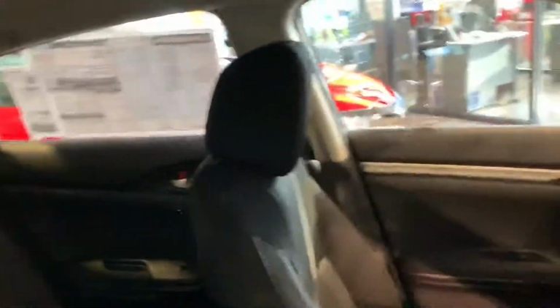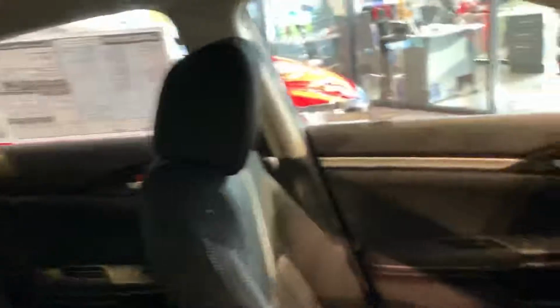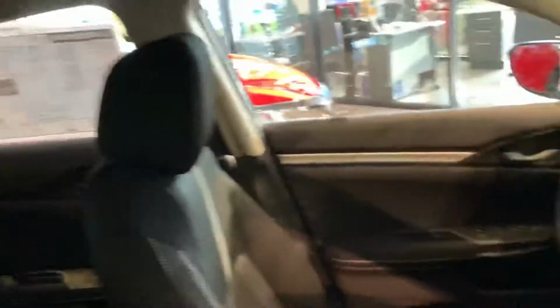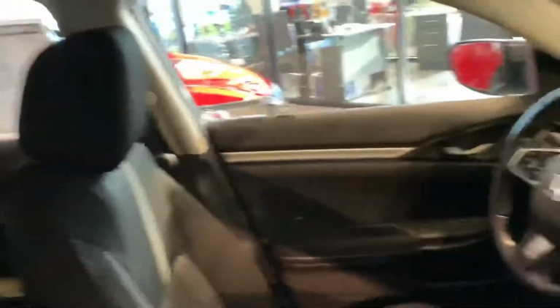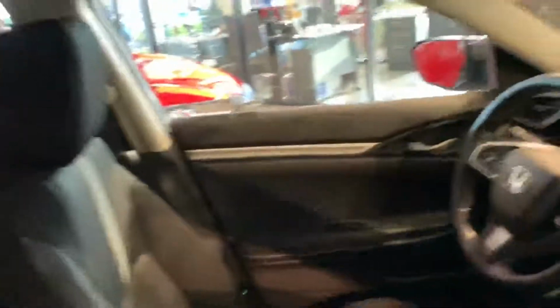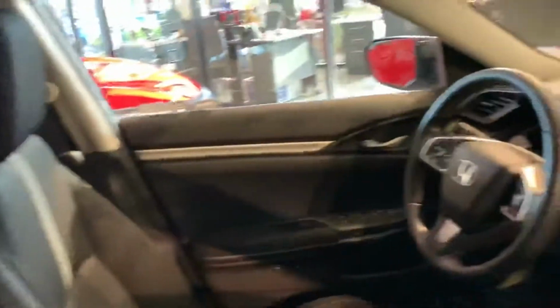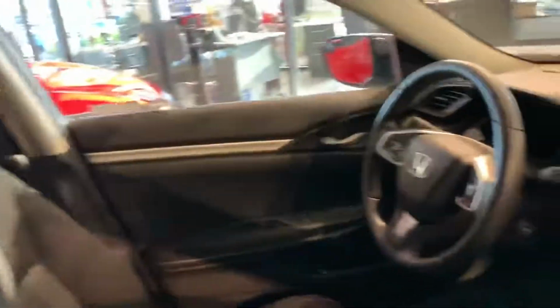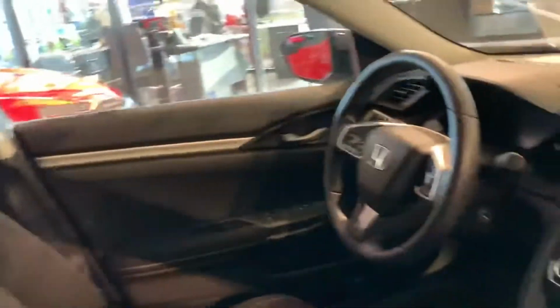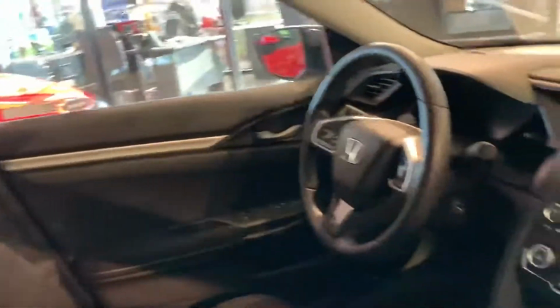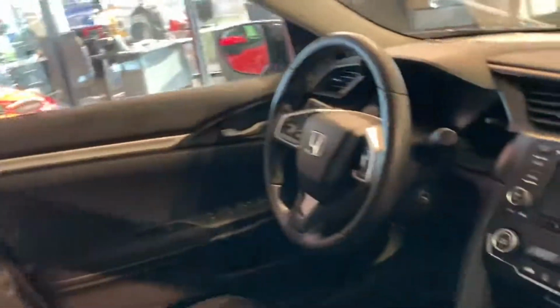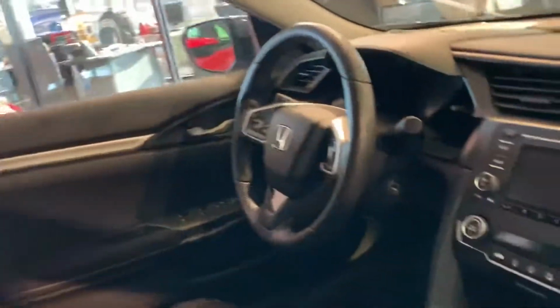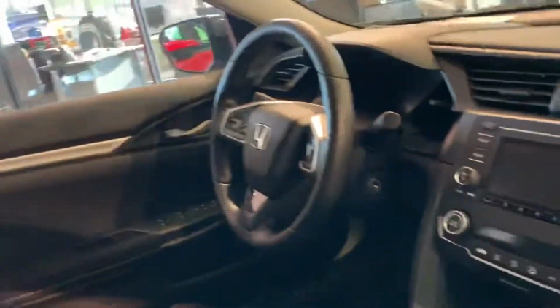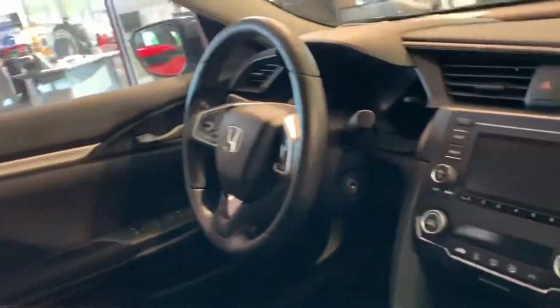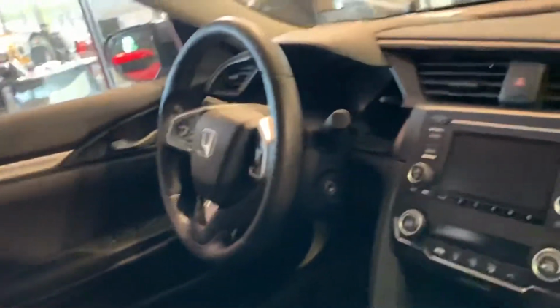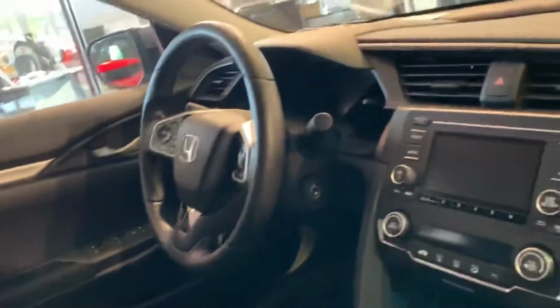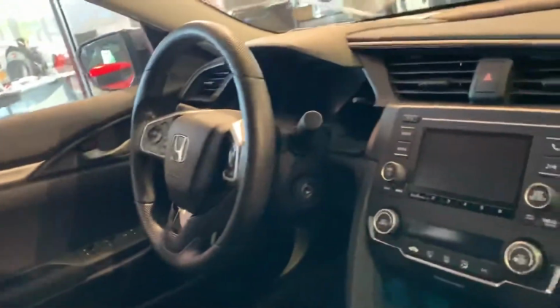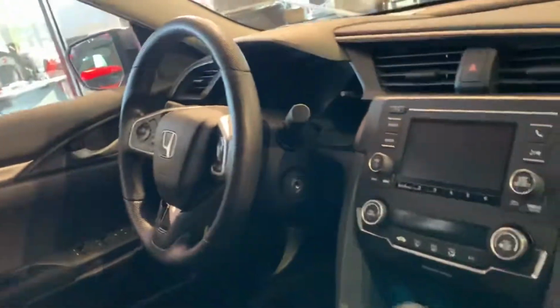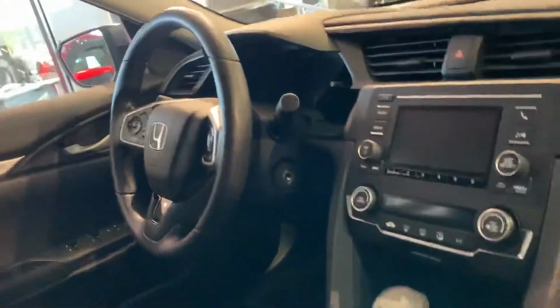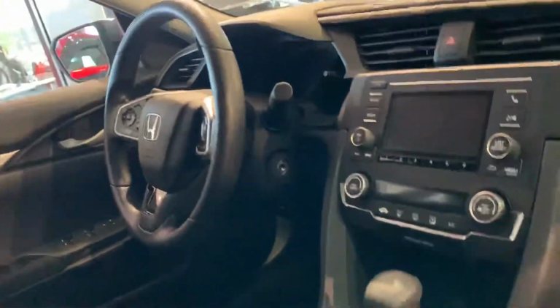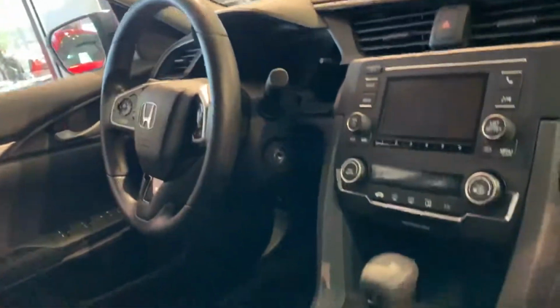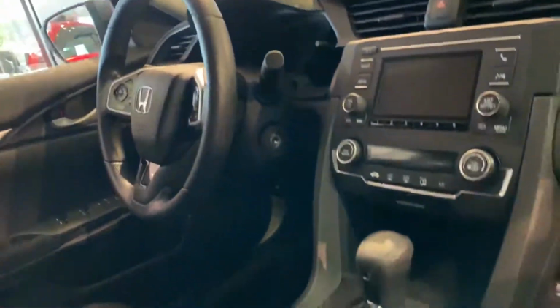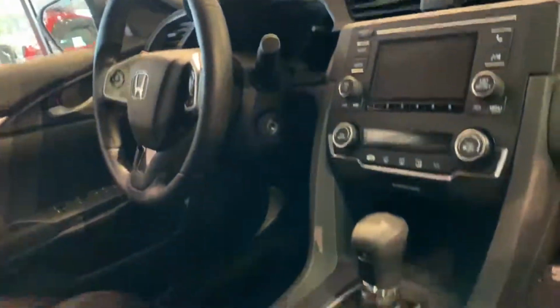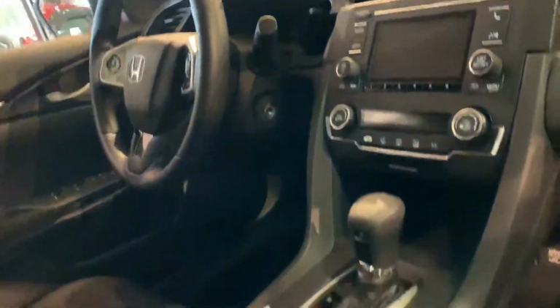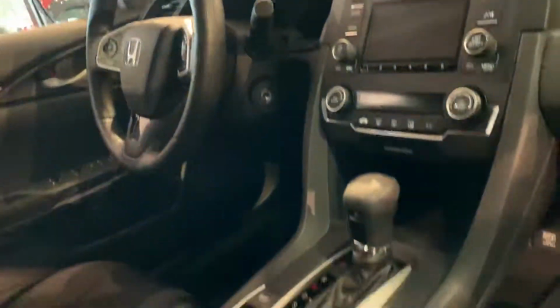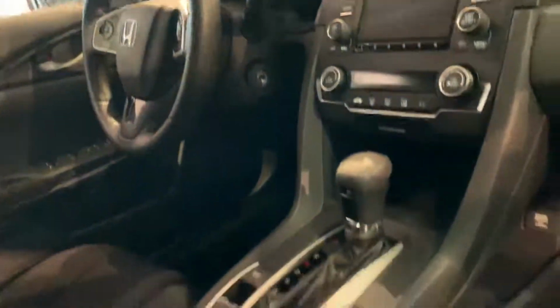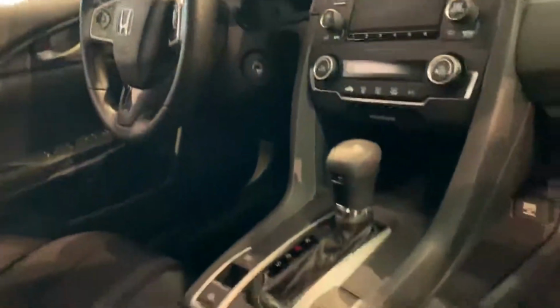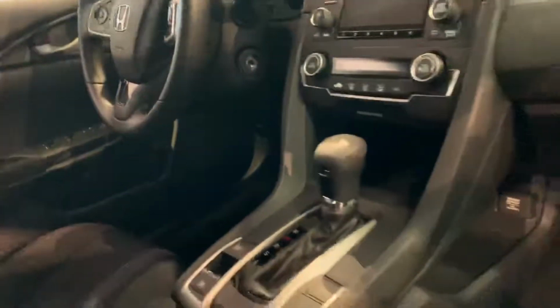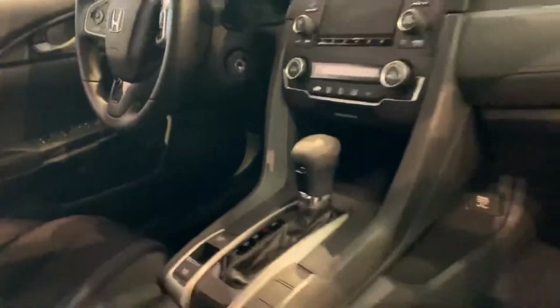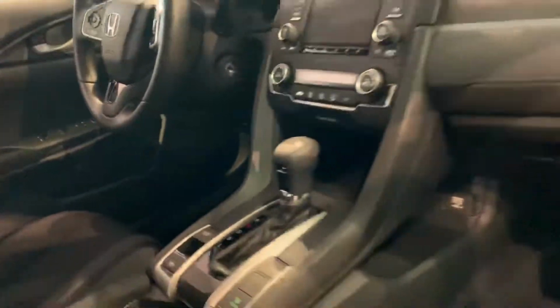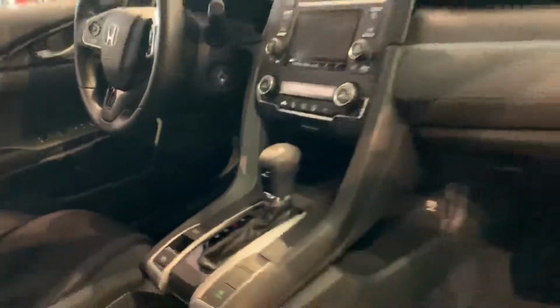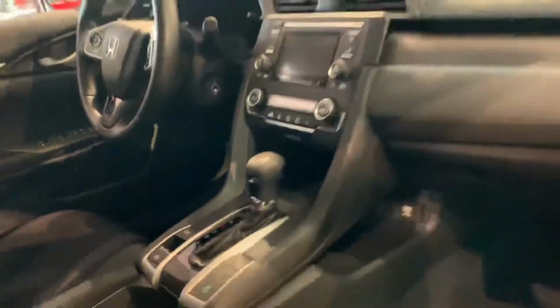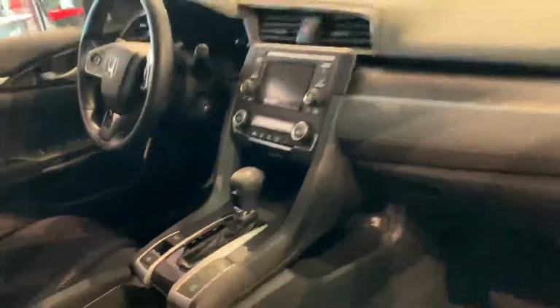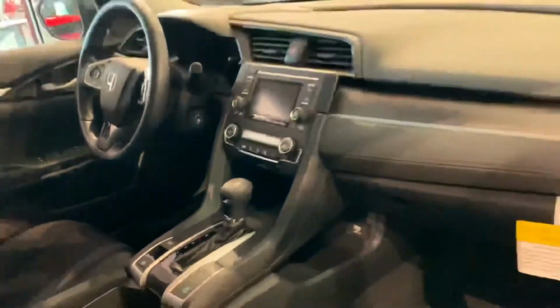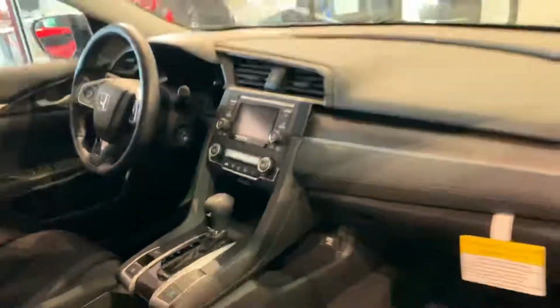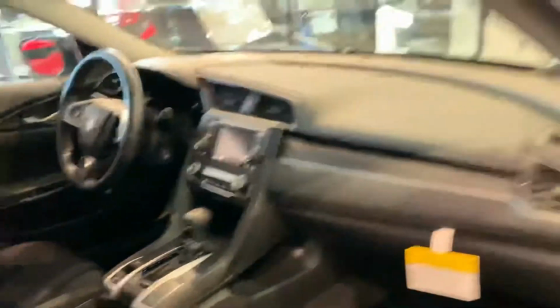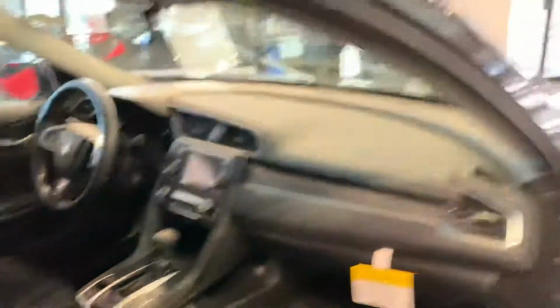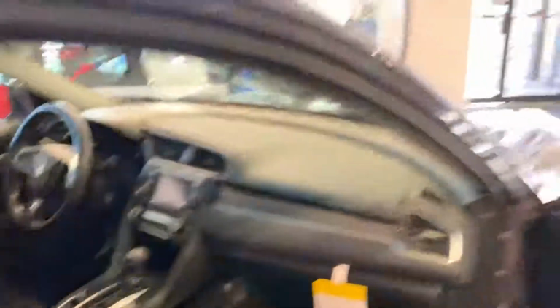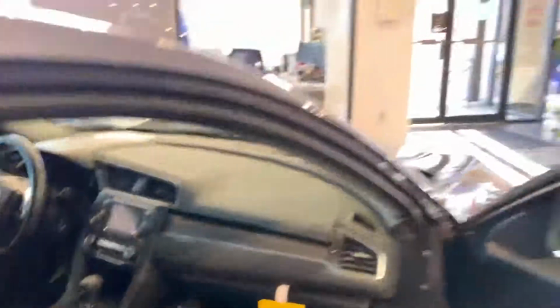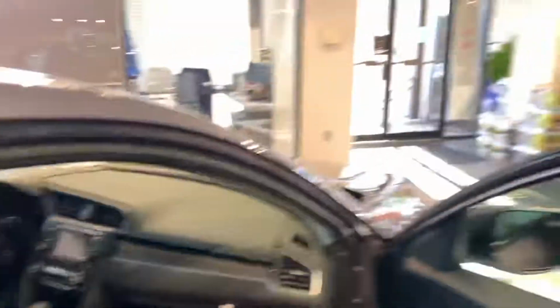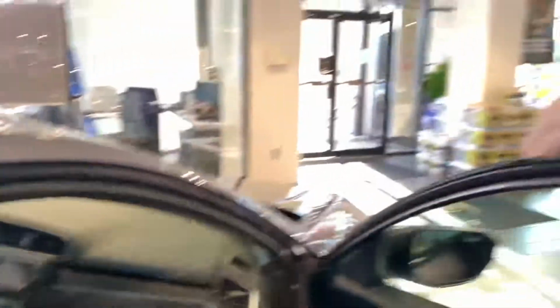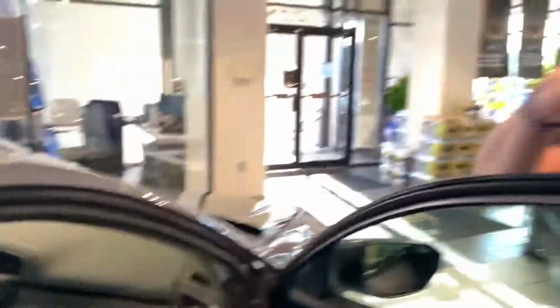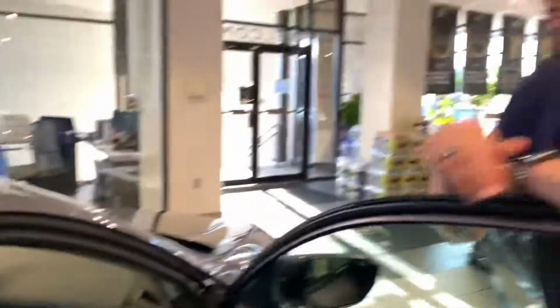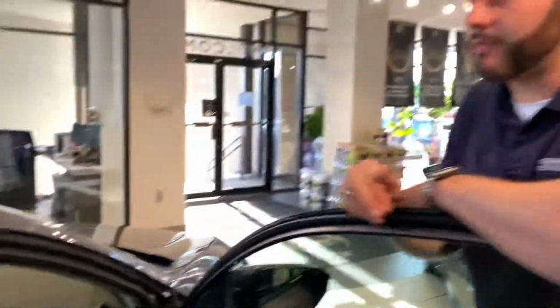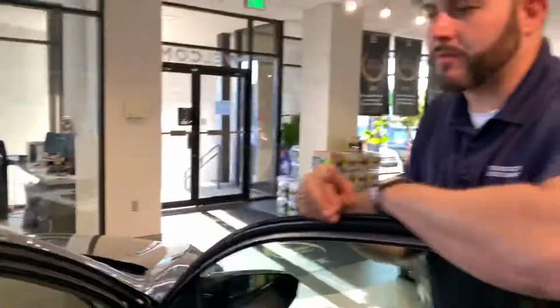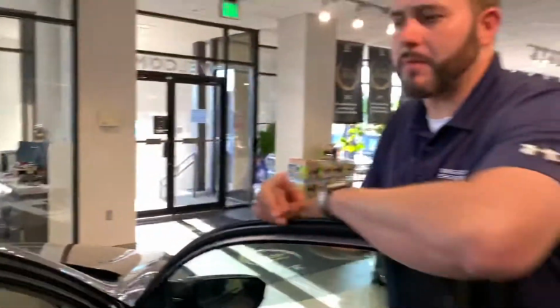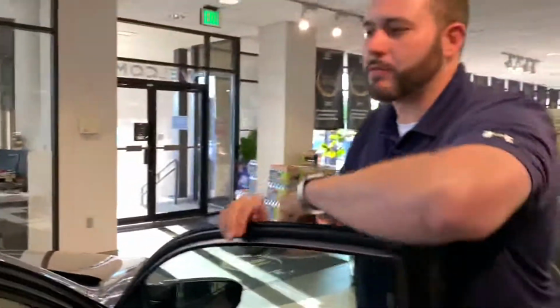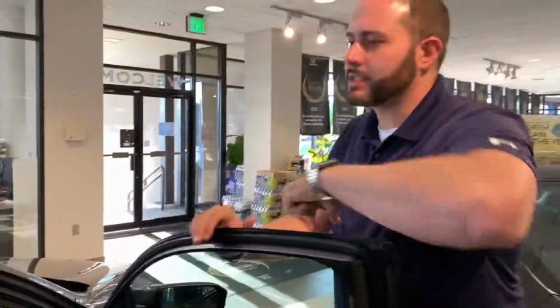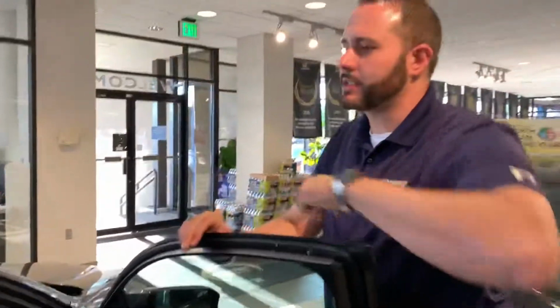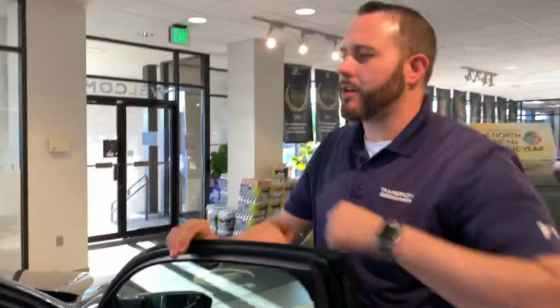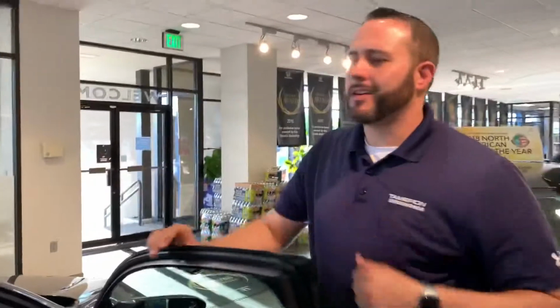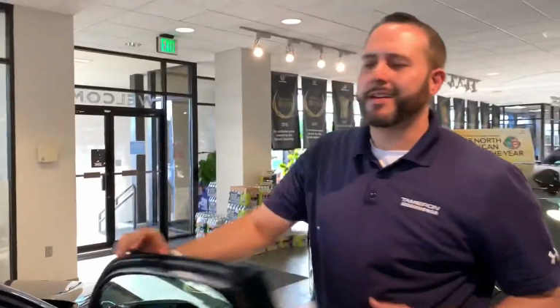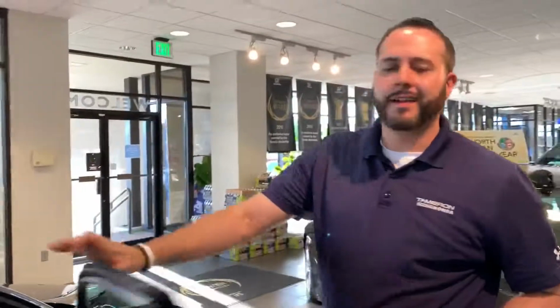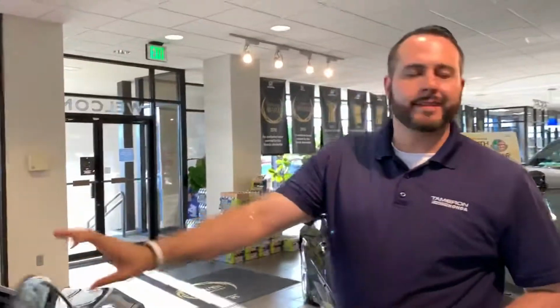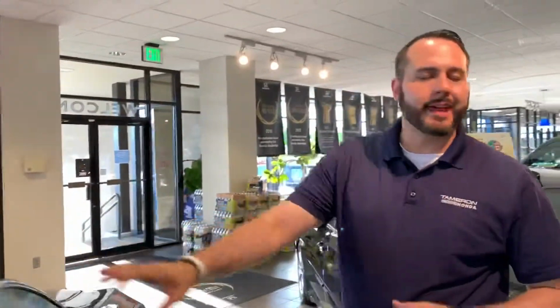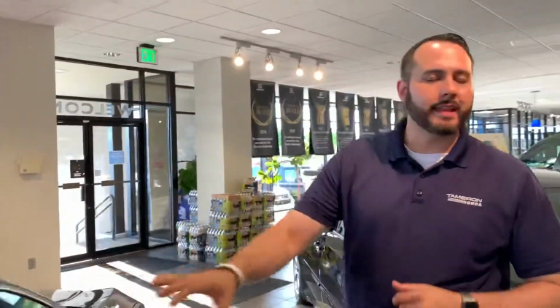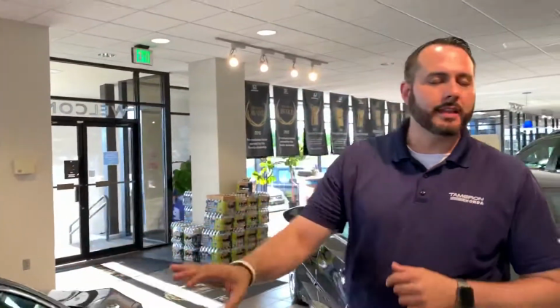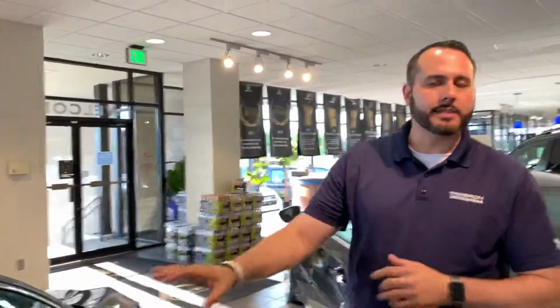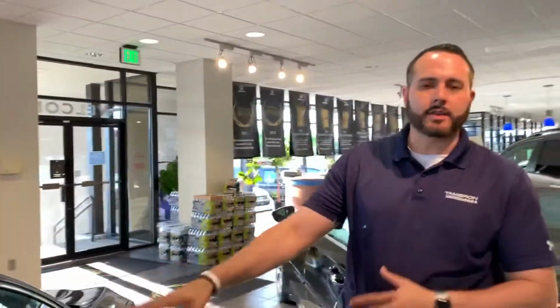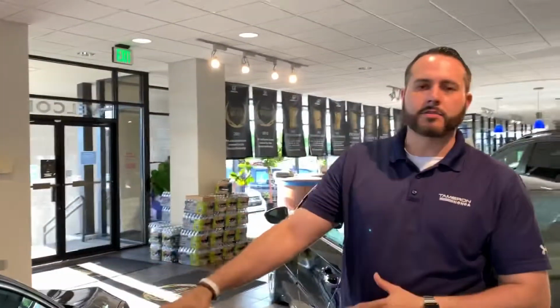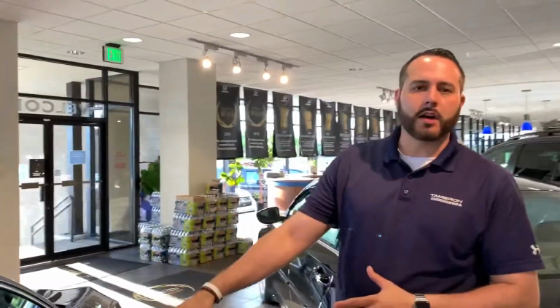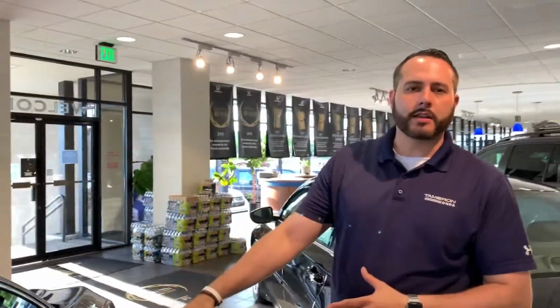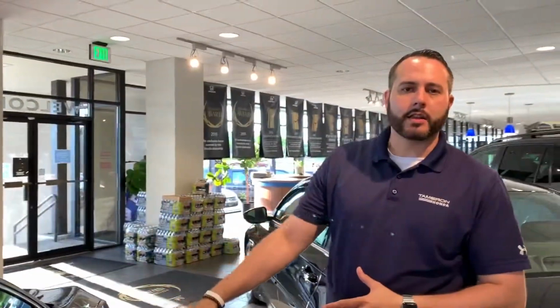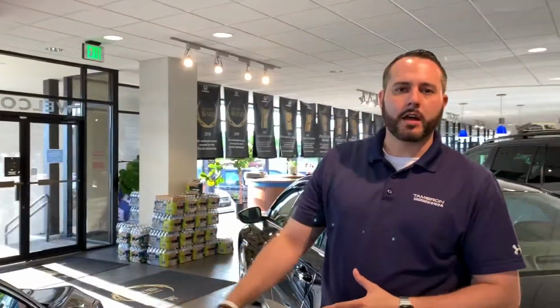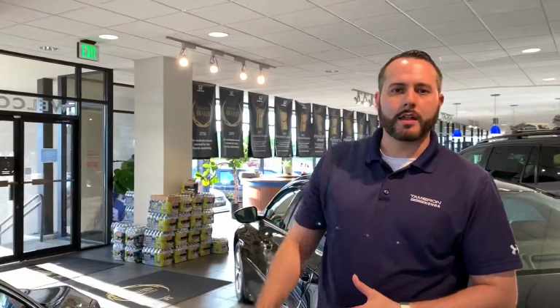We also have available Apple CarPlay, Android Auto, moonroof, smart key entry, and remote start. That list goes on and on.